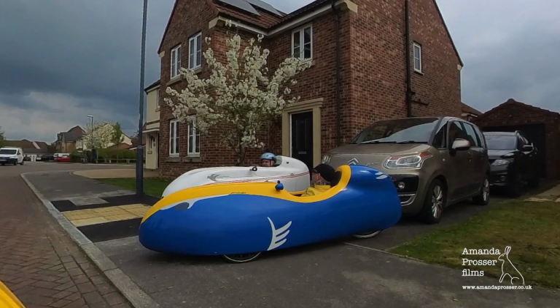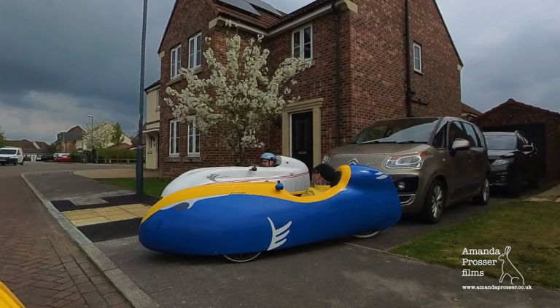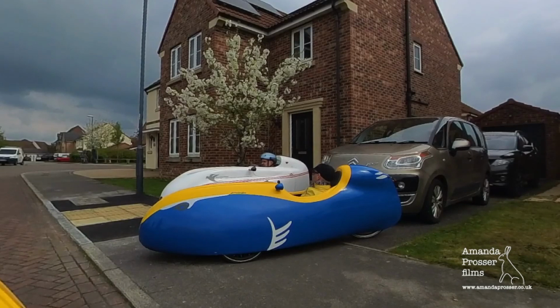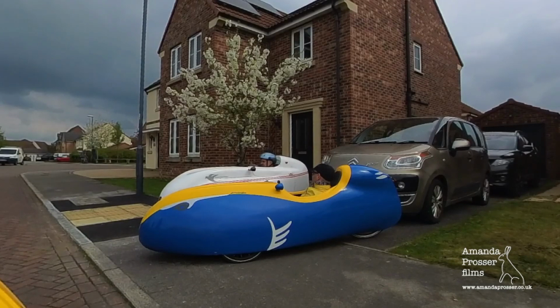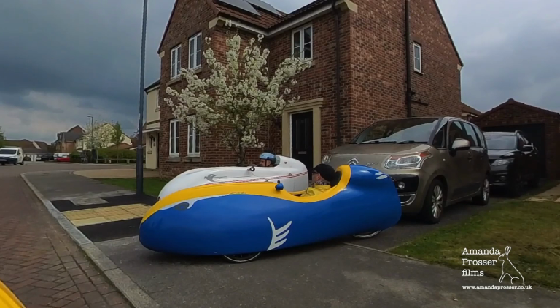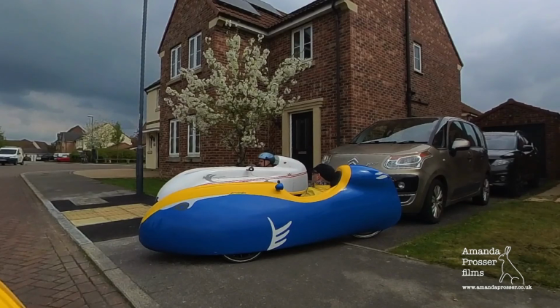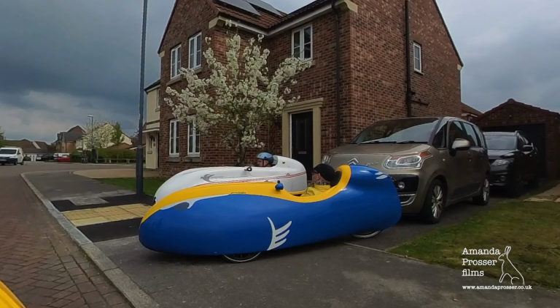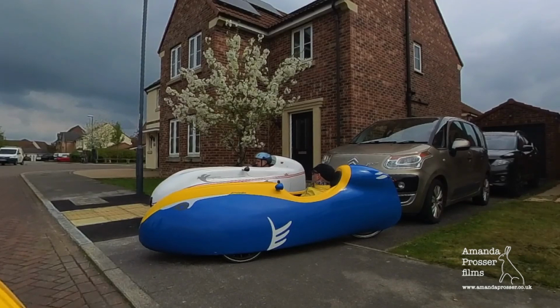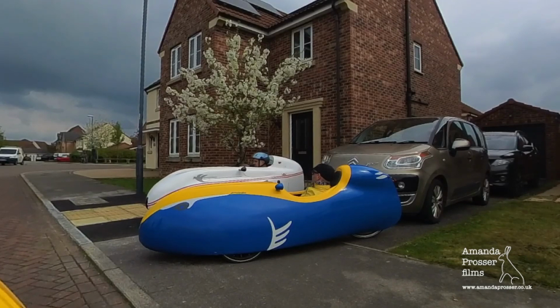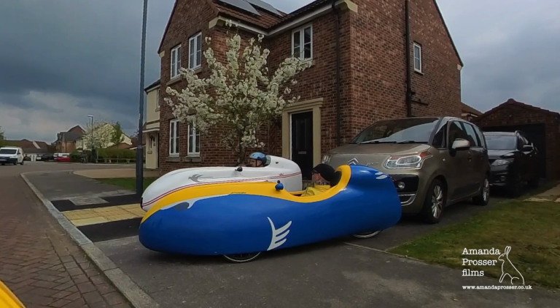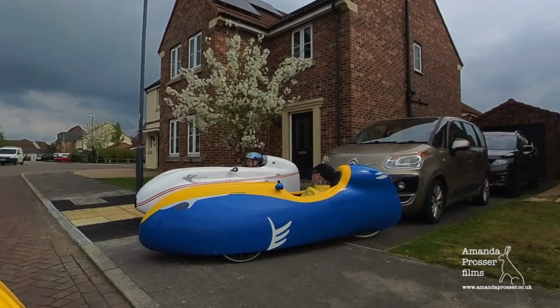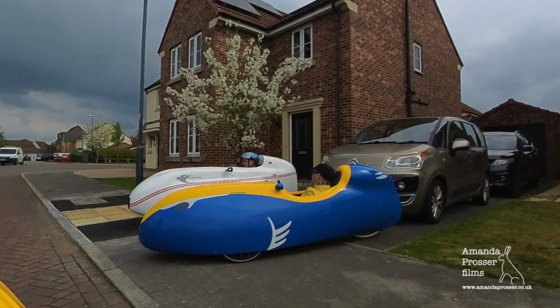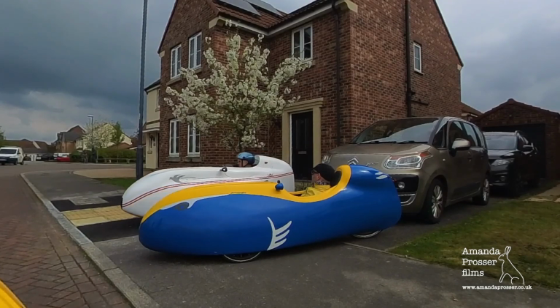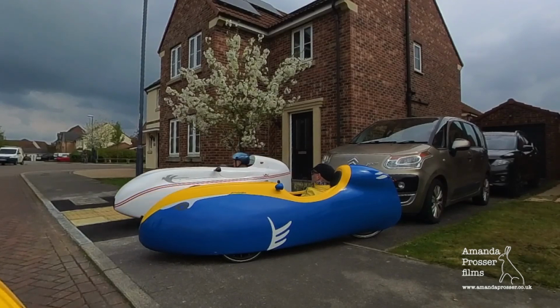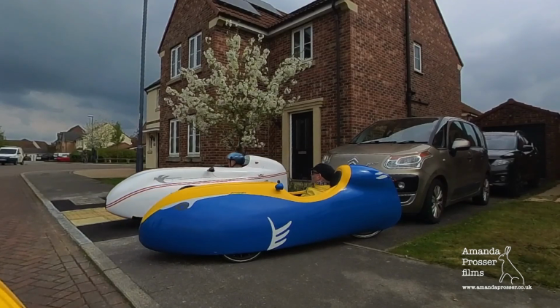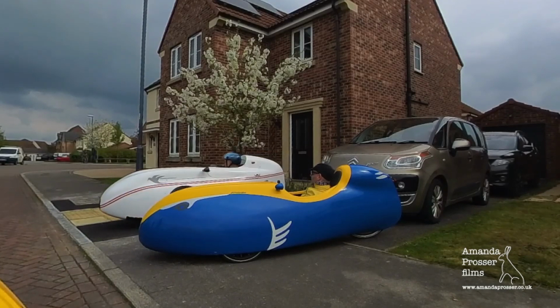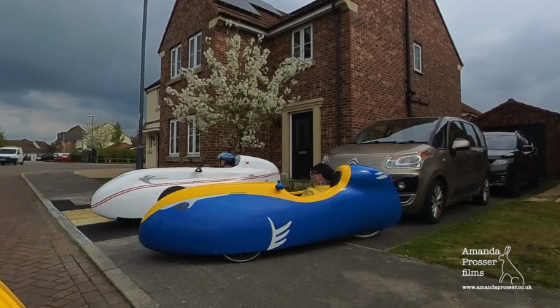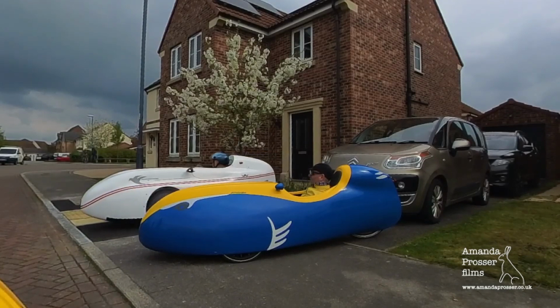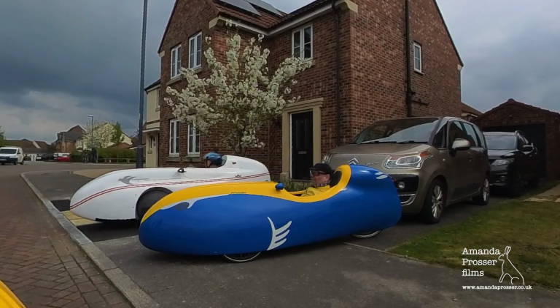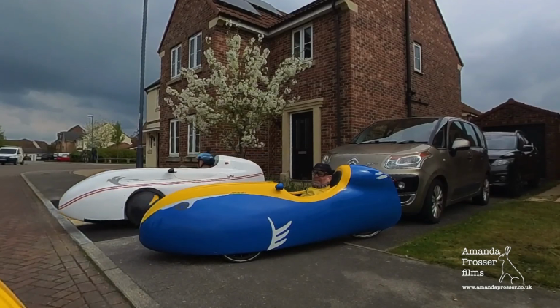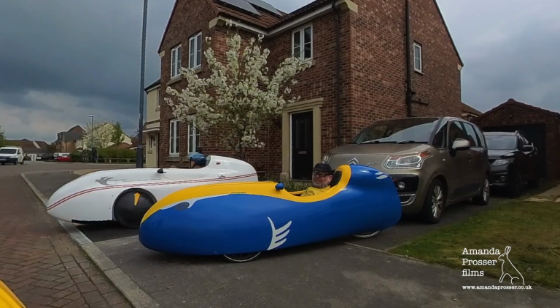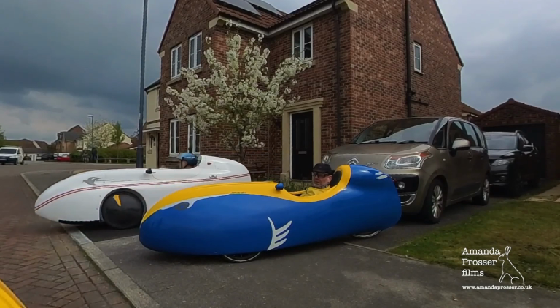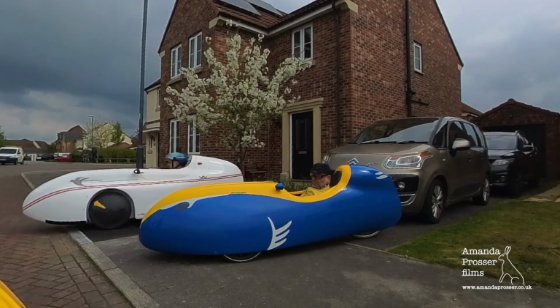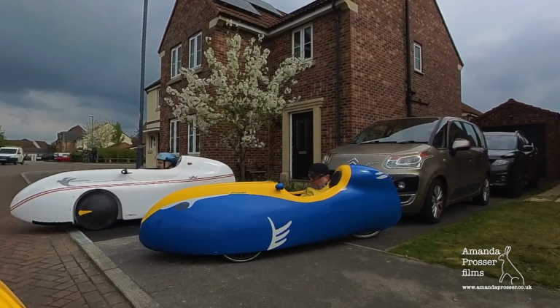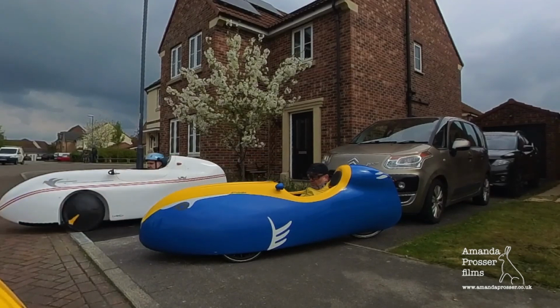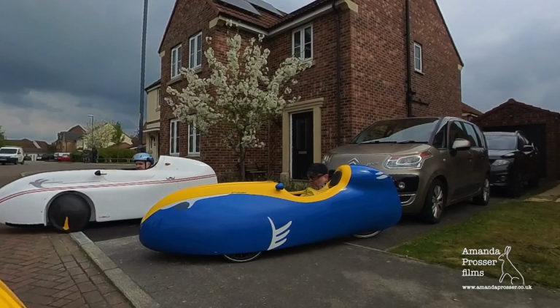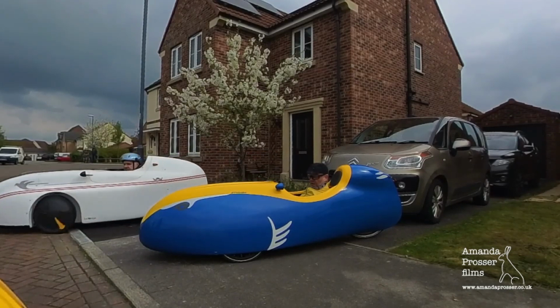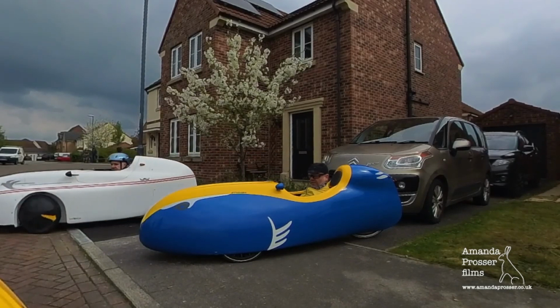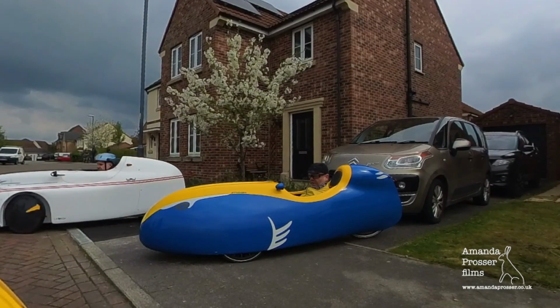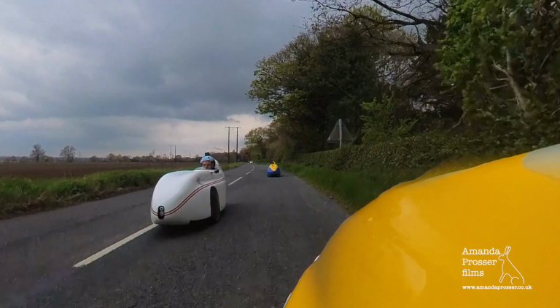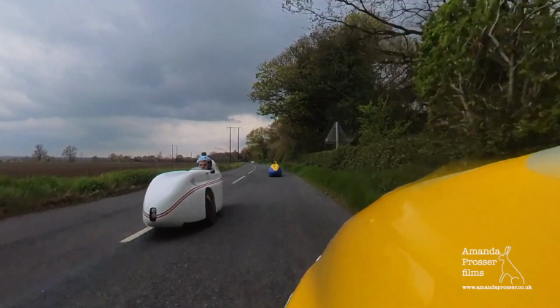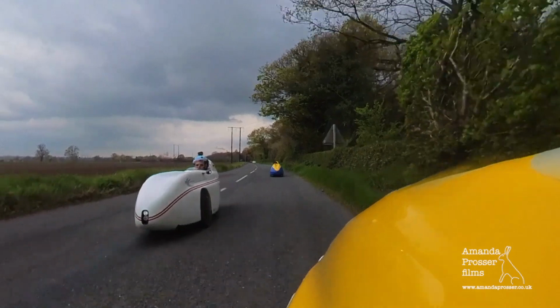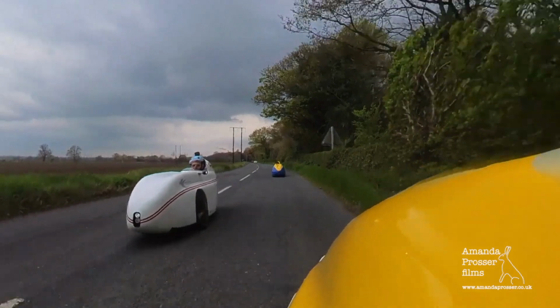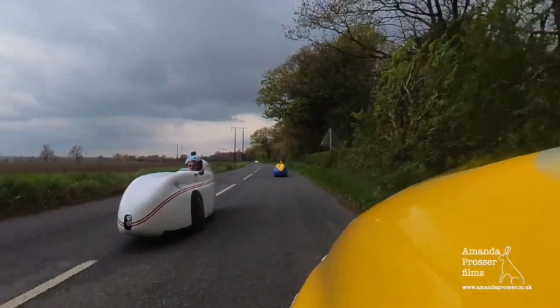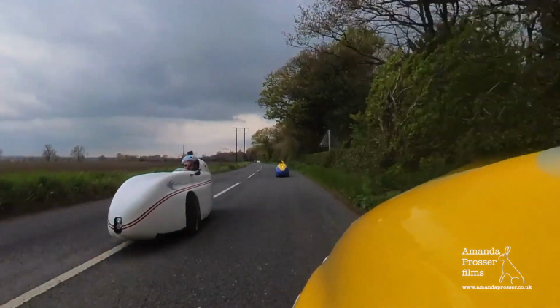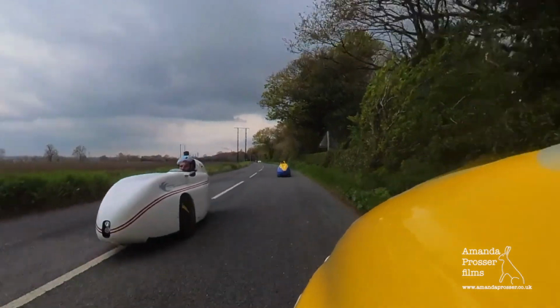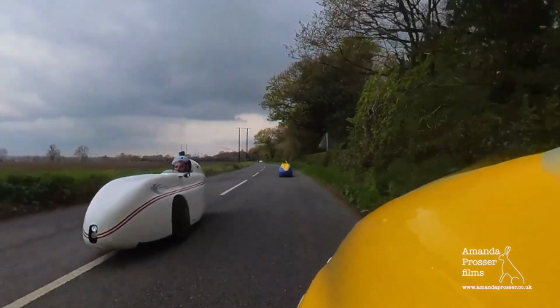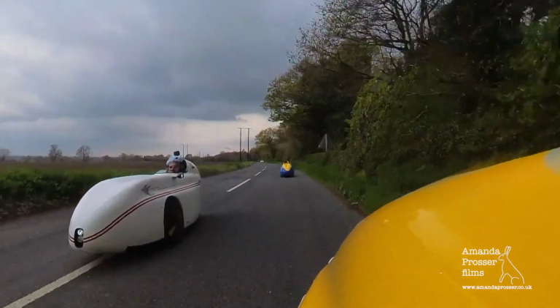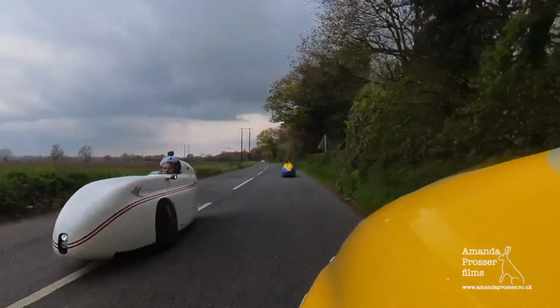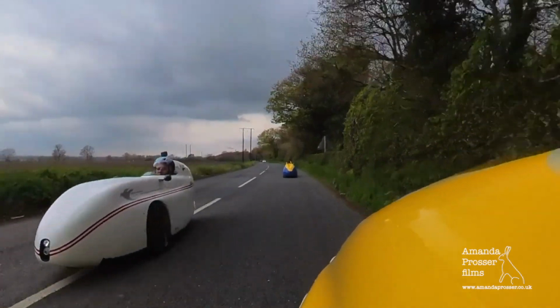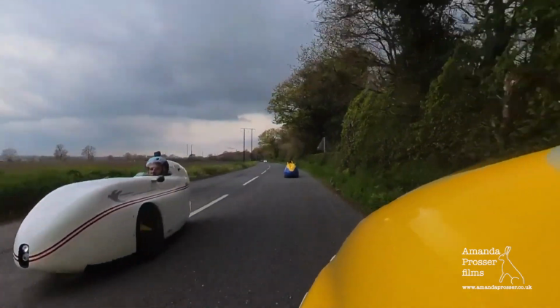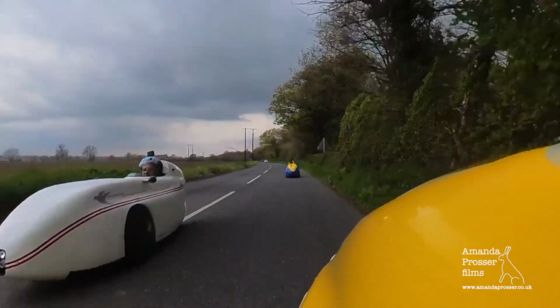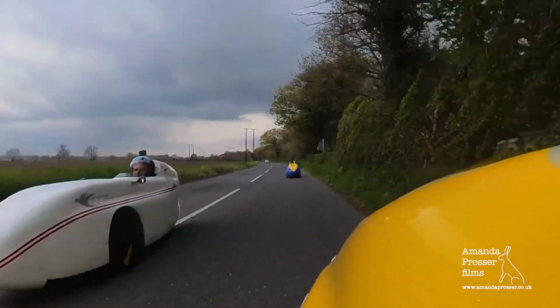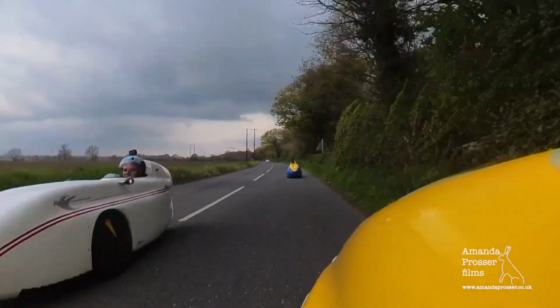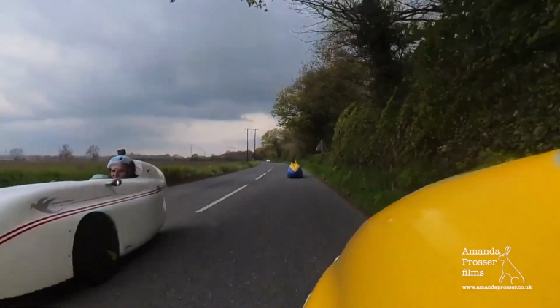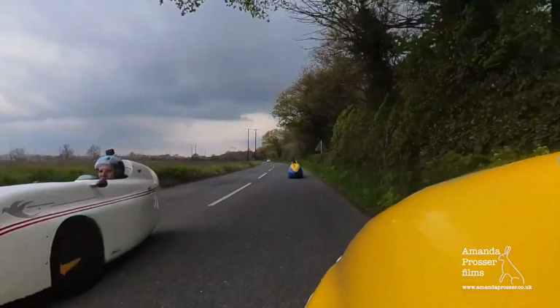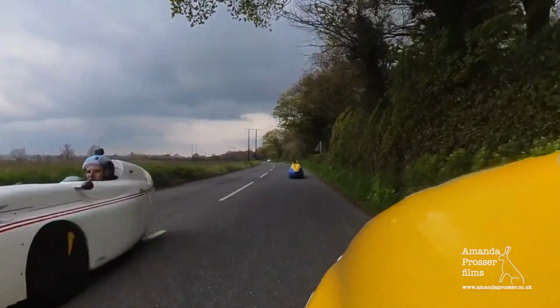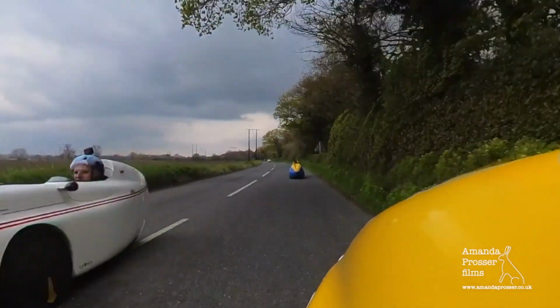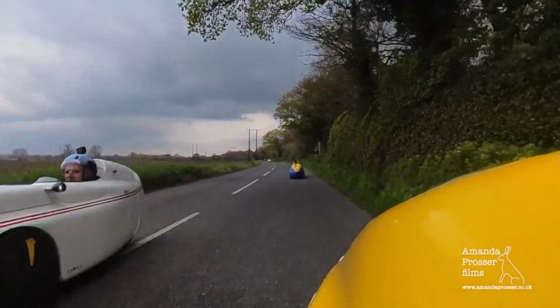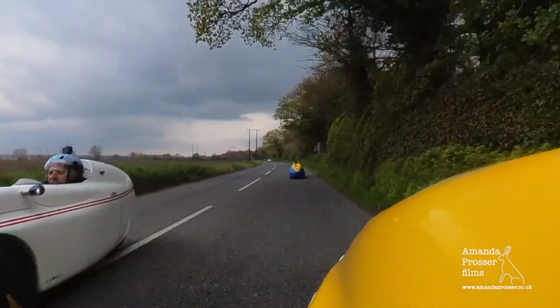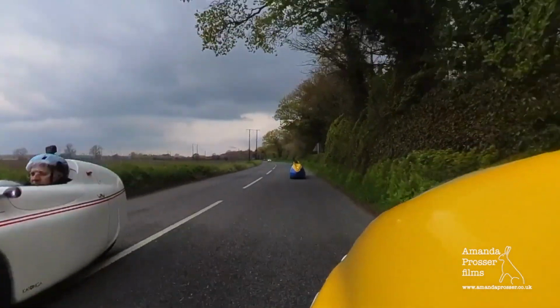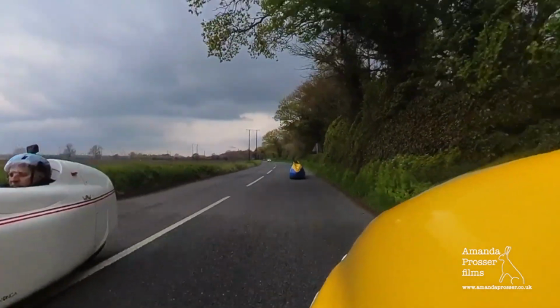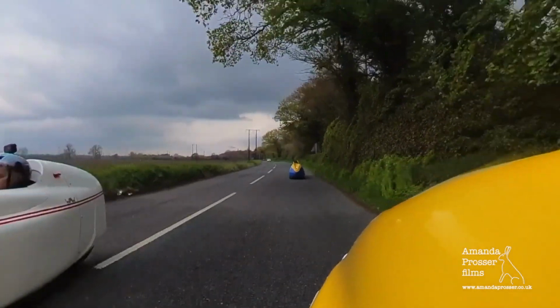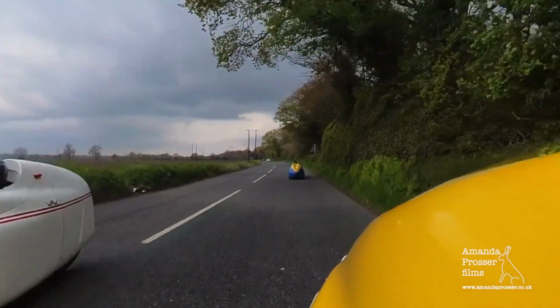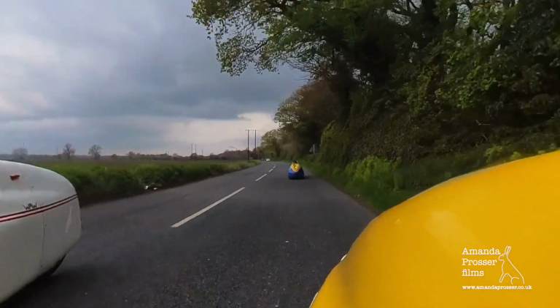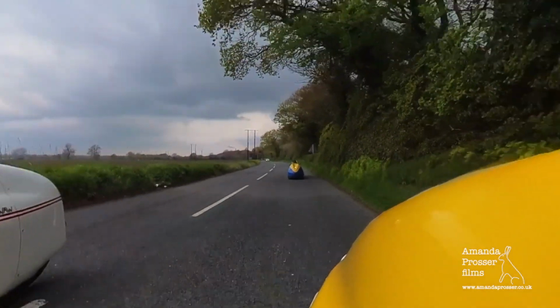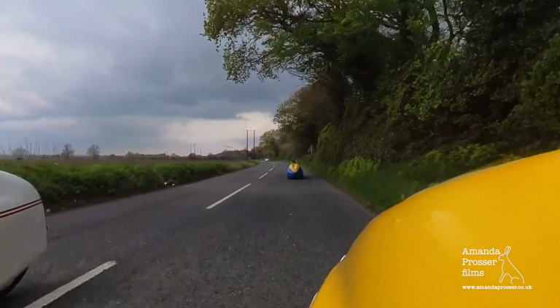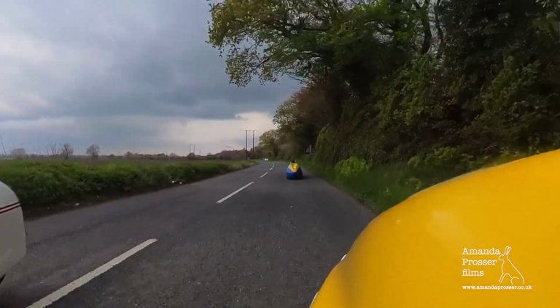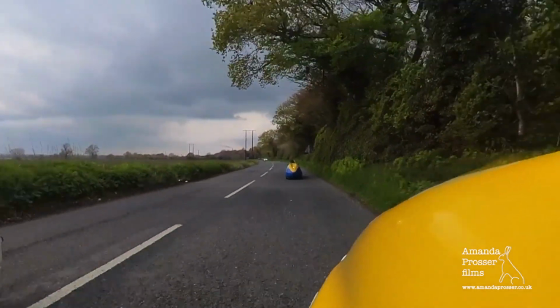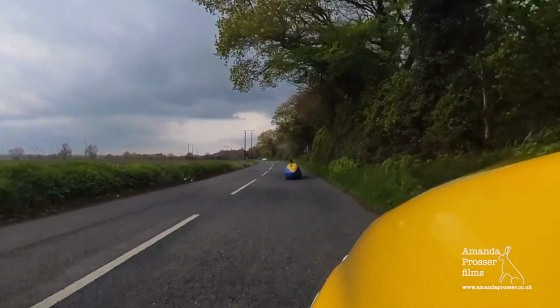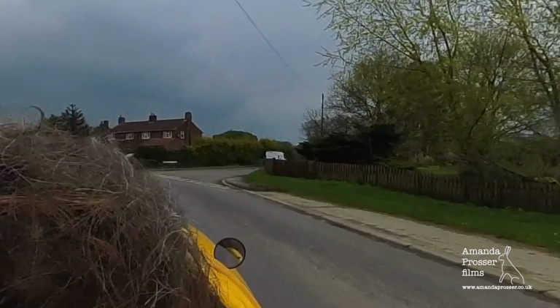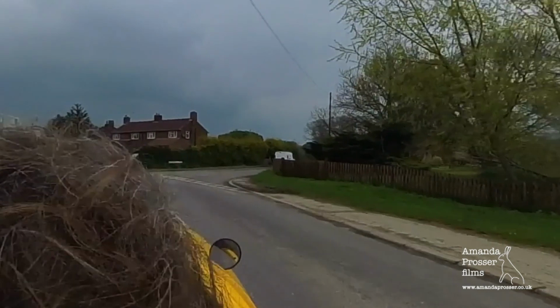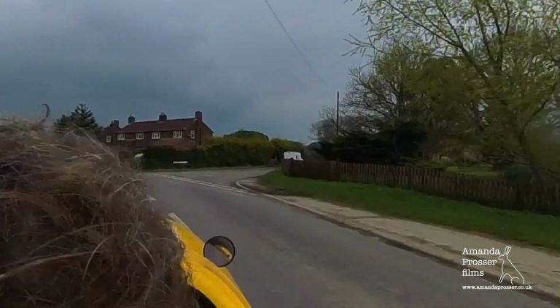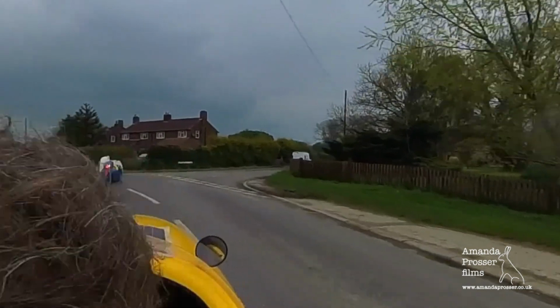I recently sold my velomobile. What's a velomobile? Well, it's one of these.